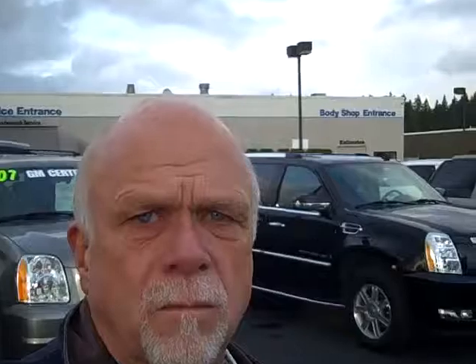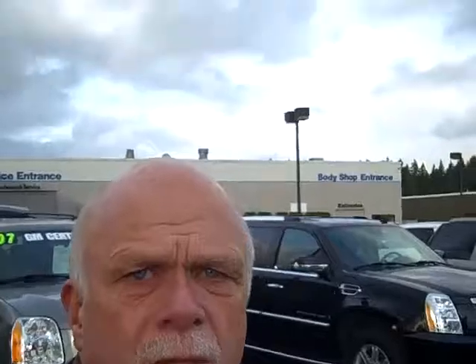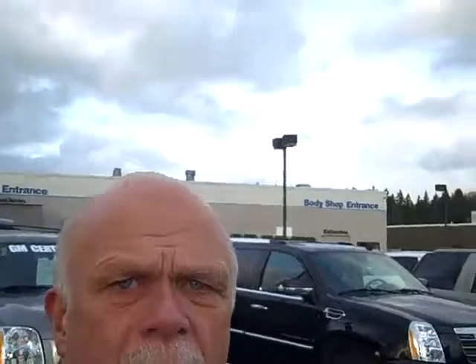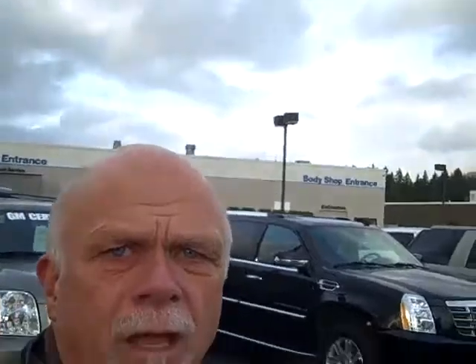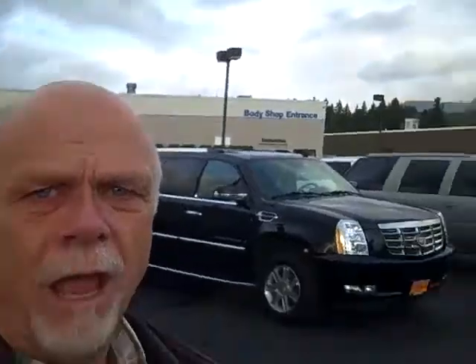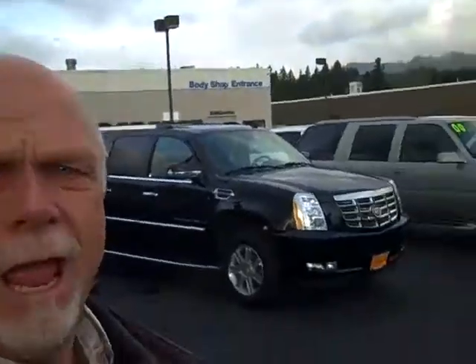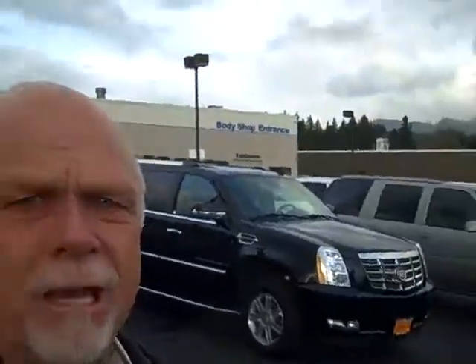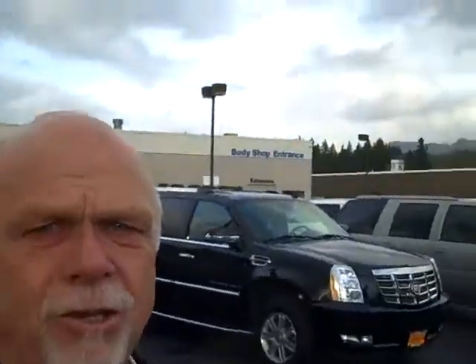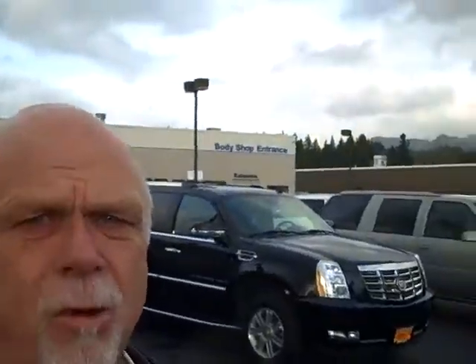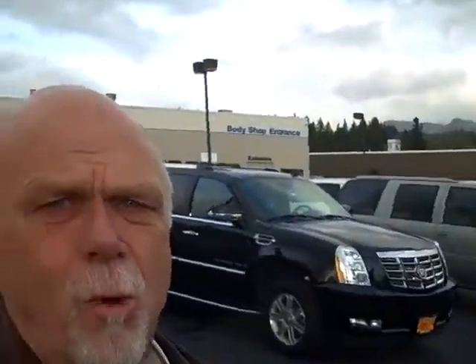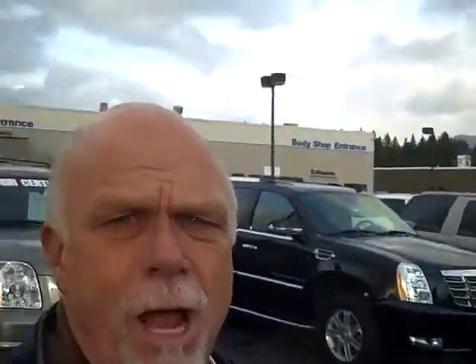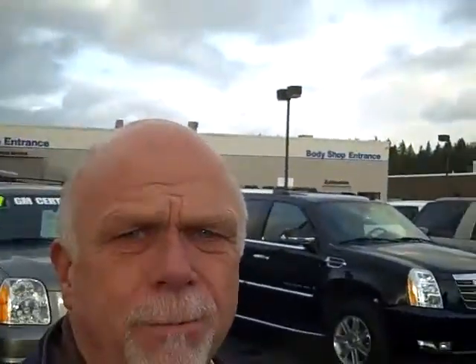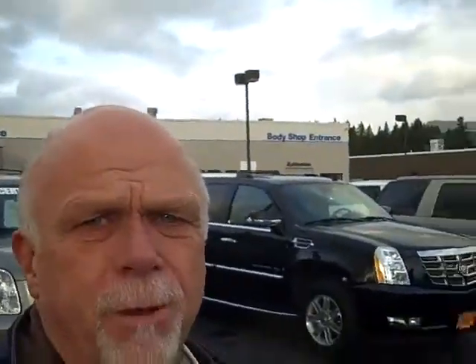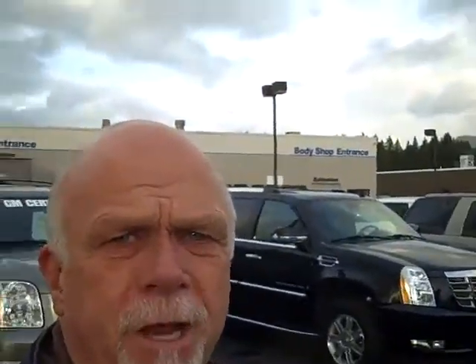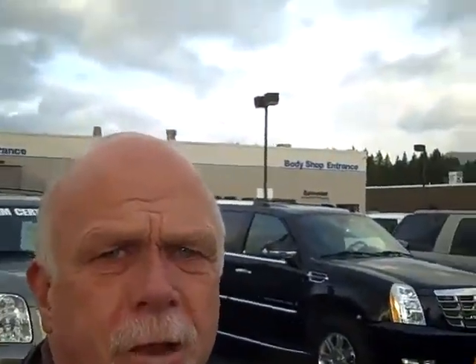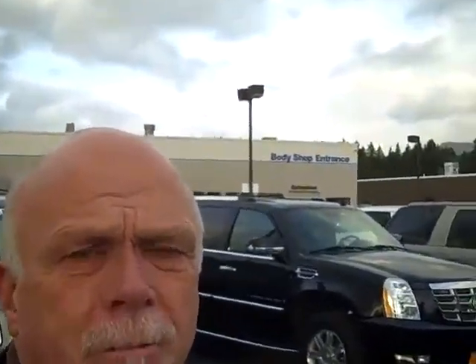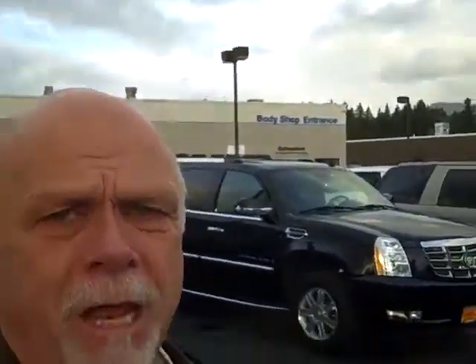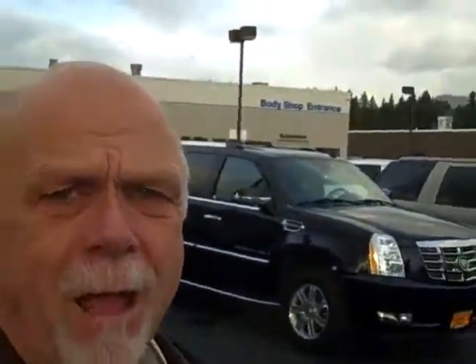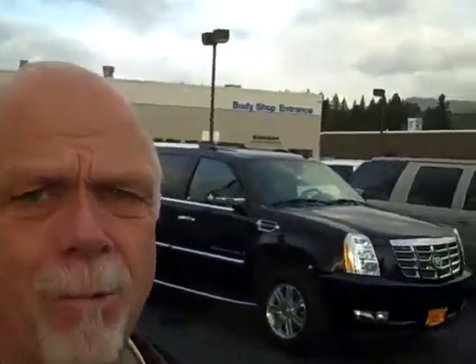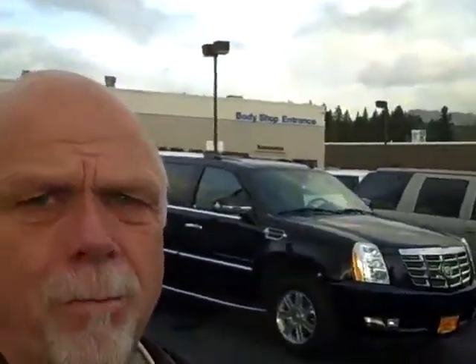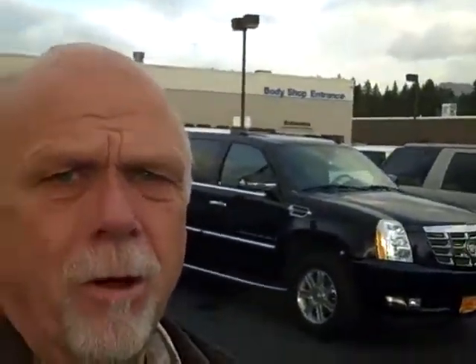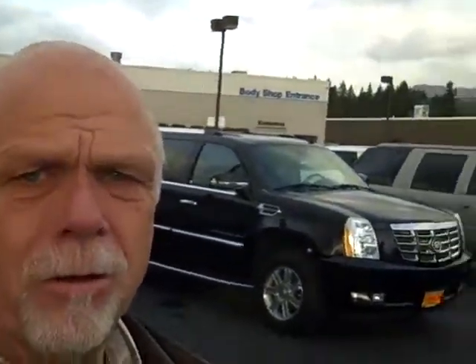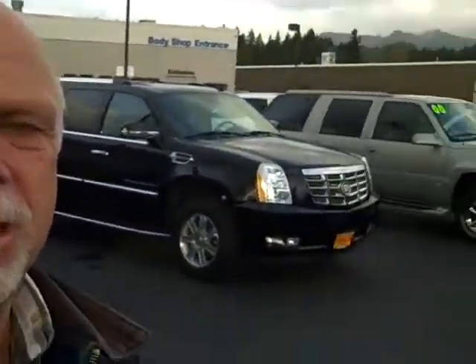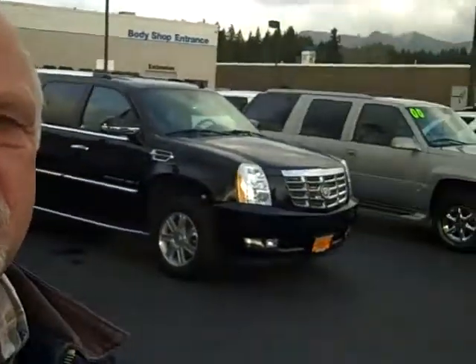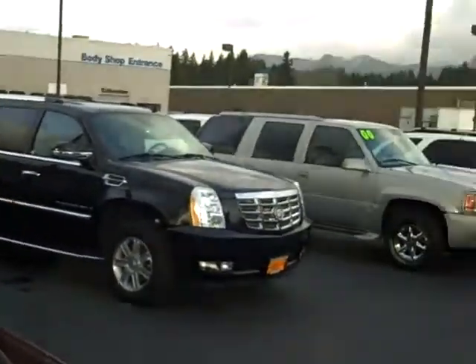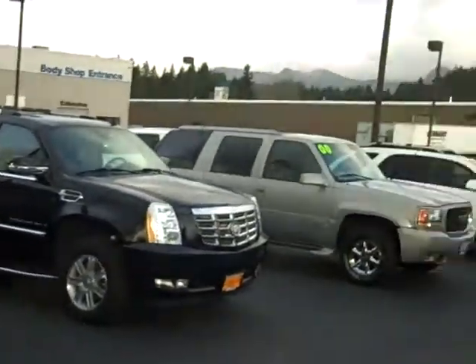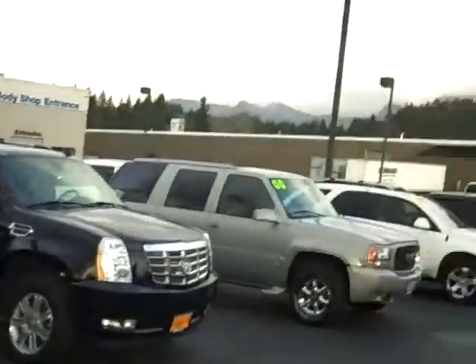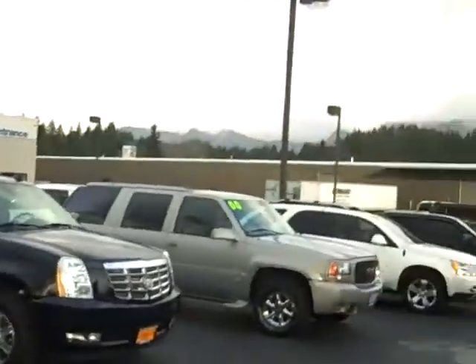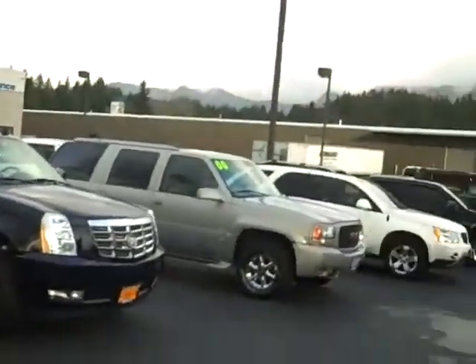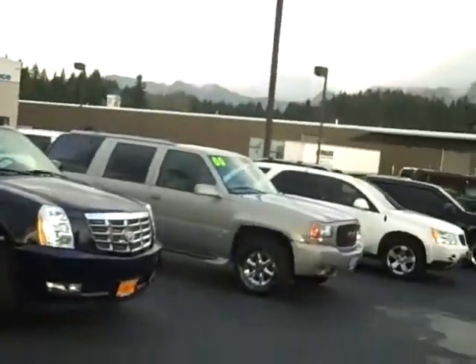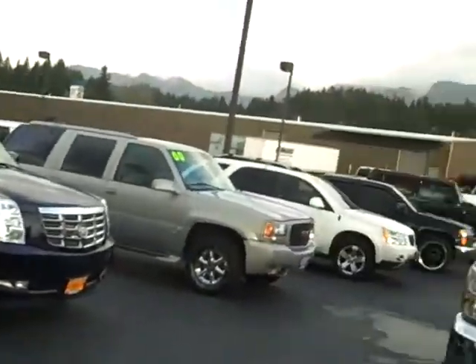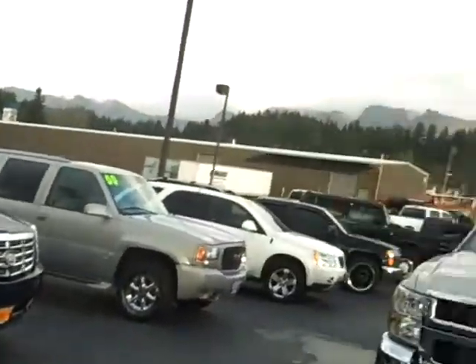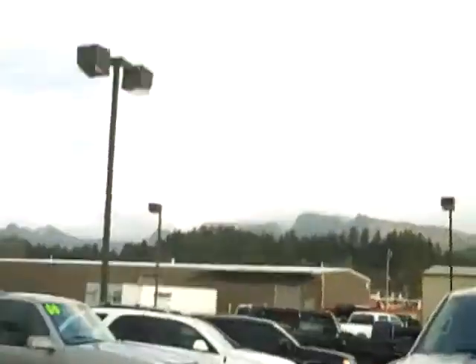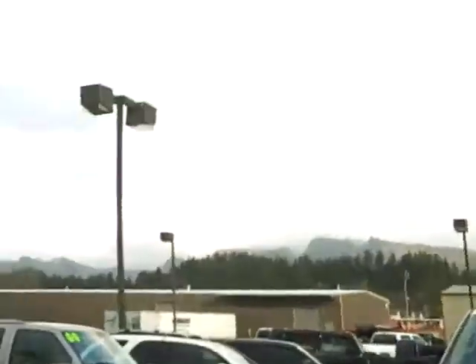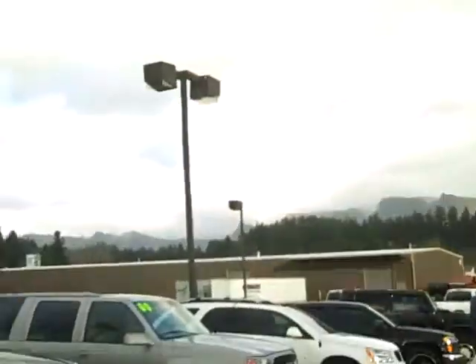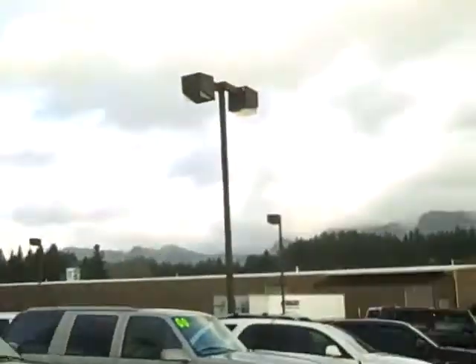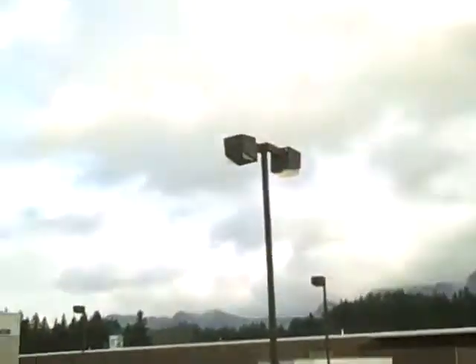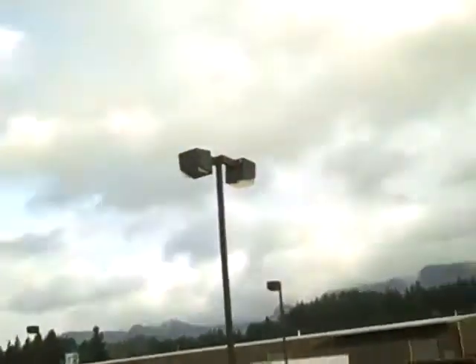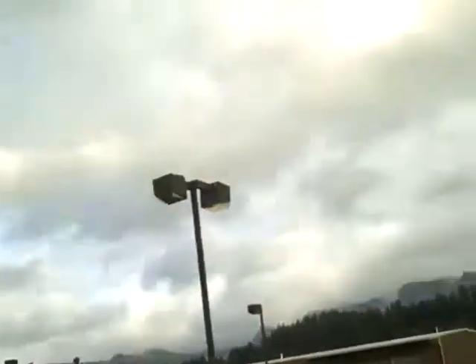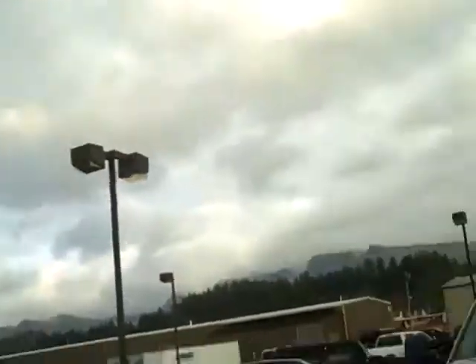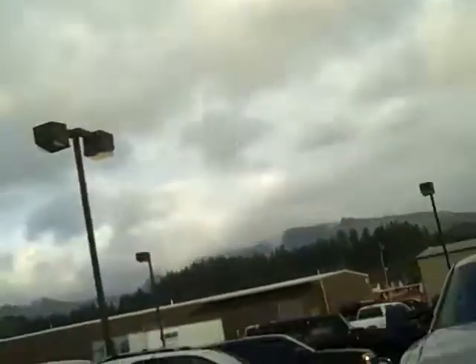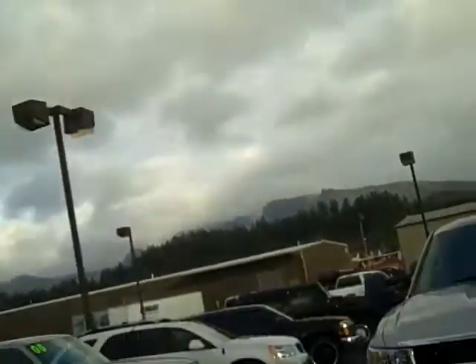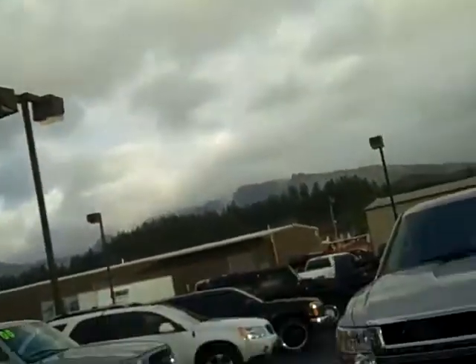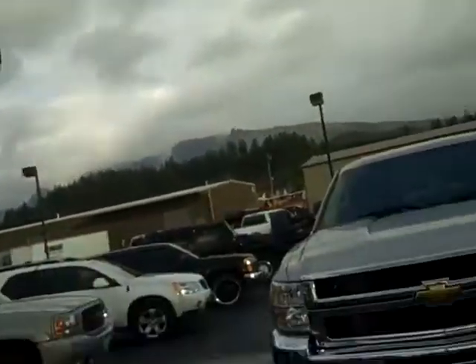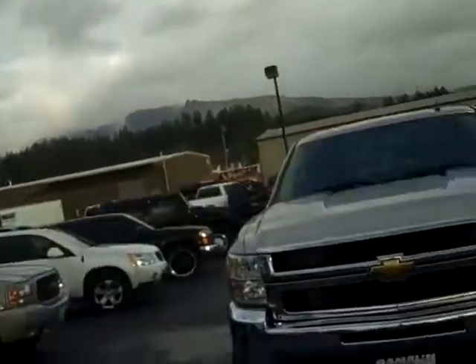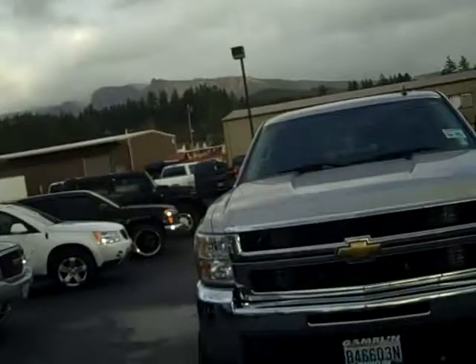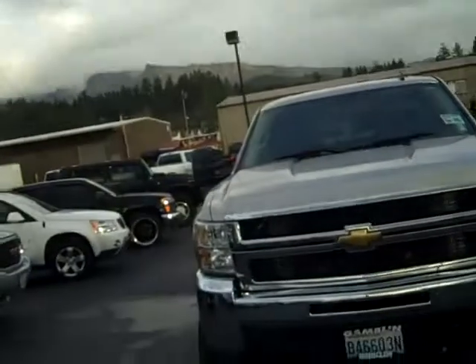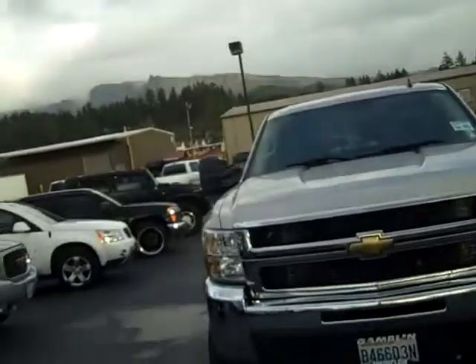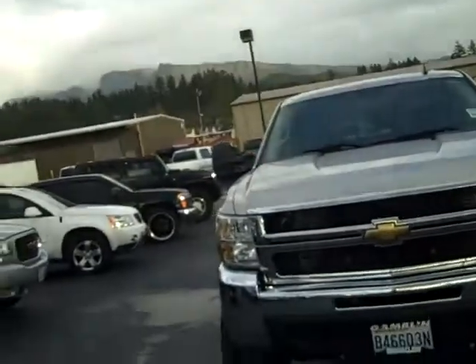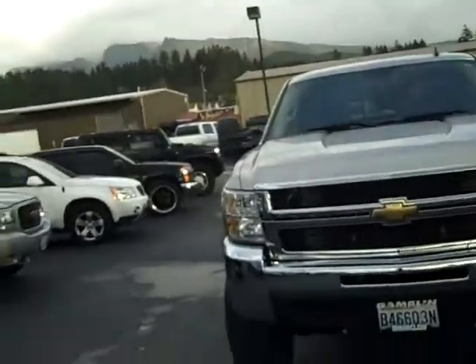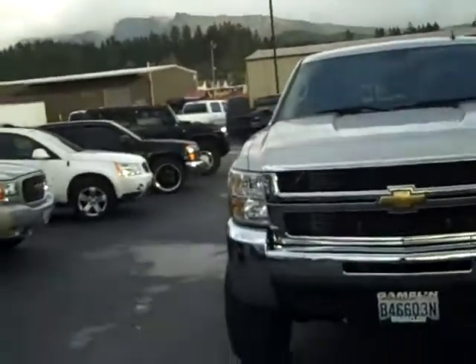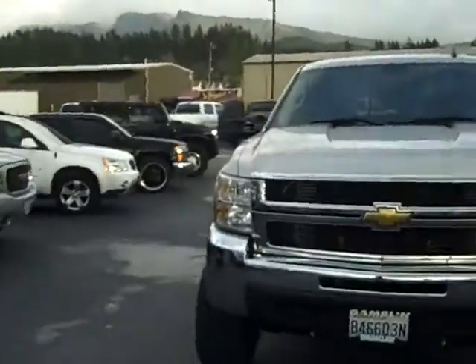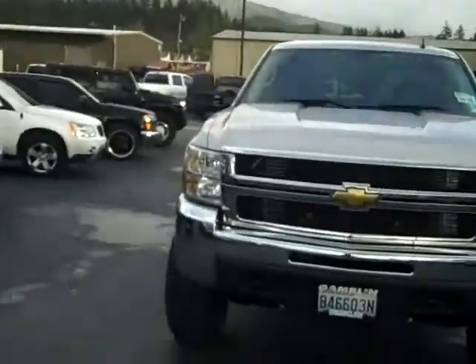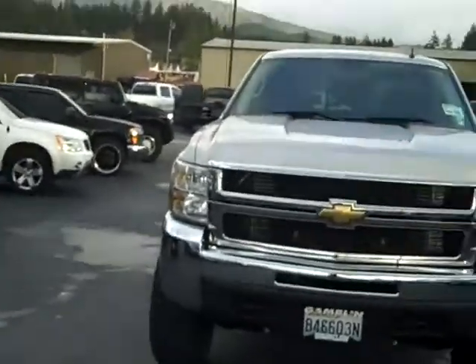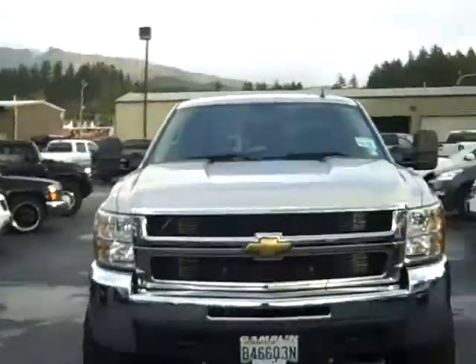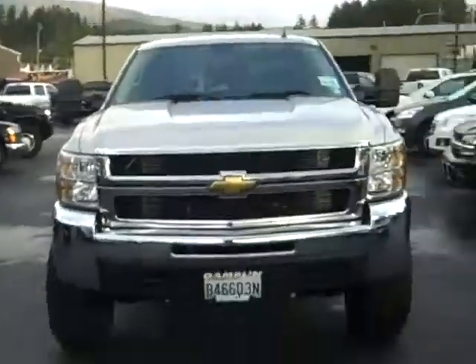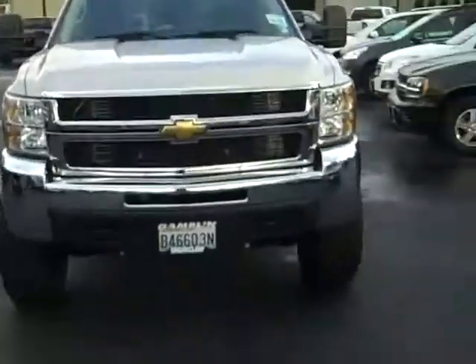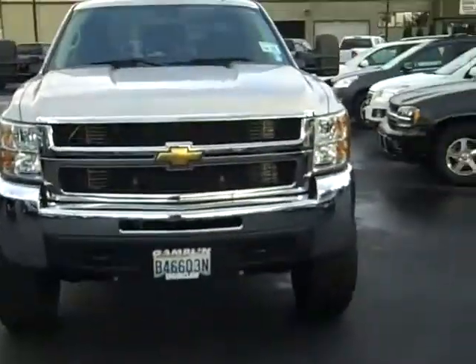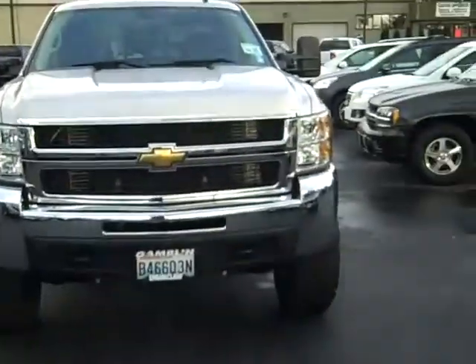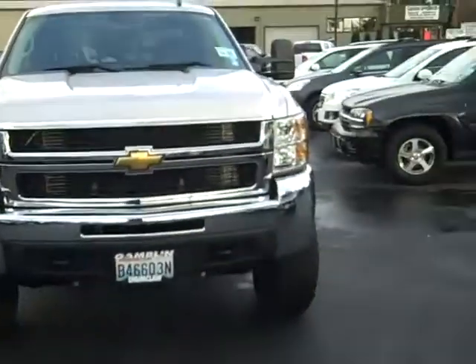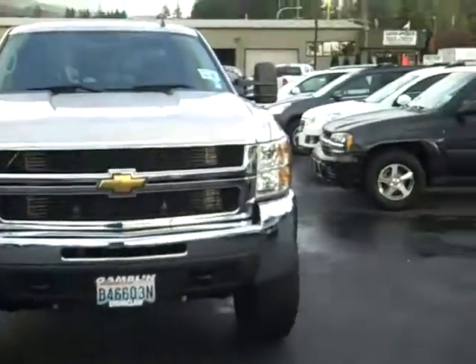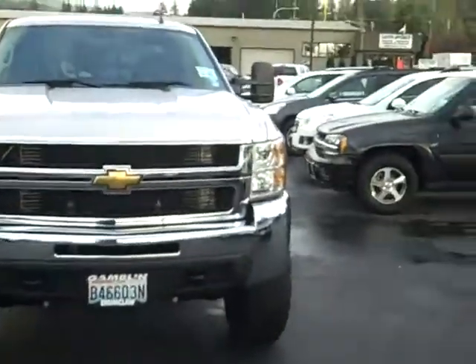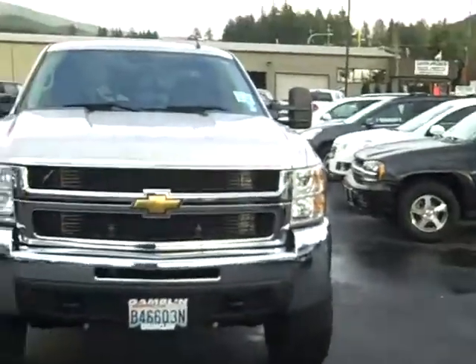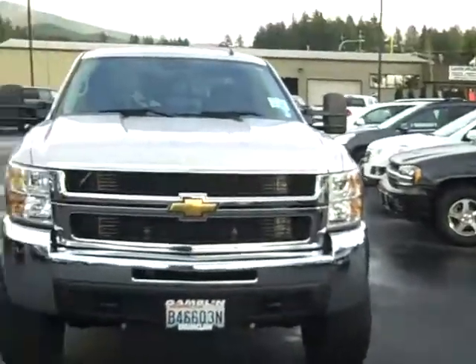Hey, Jim Weissman here at Gamble Motors in Enumclaw. Let it snow, let it snow, let it snow.